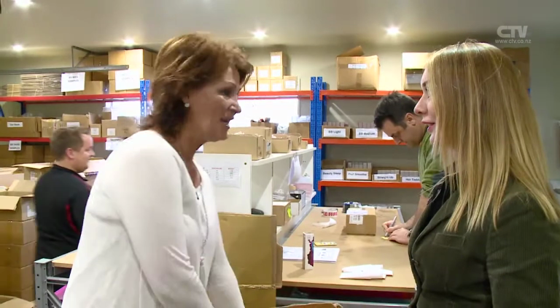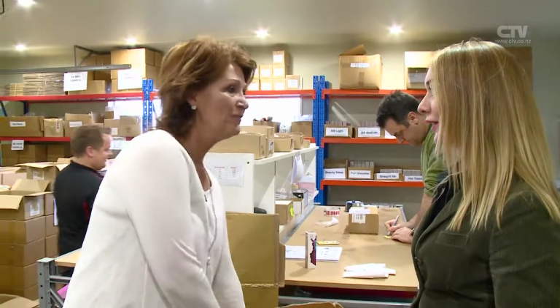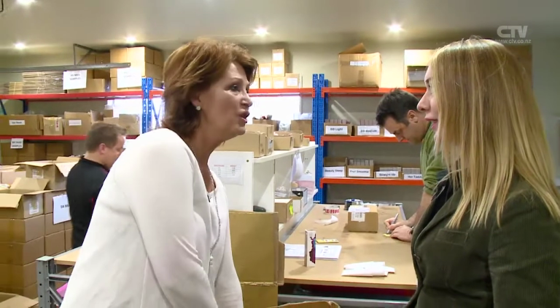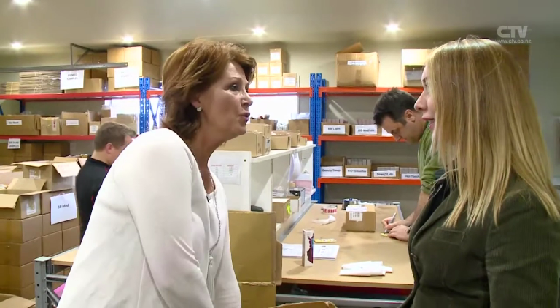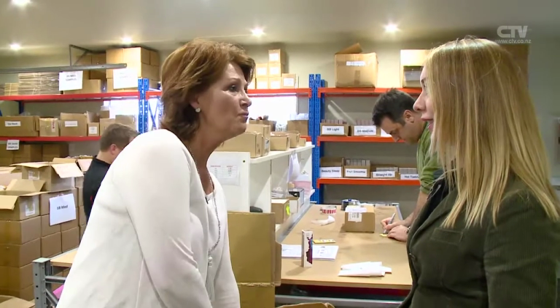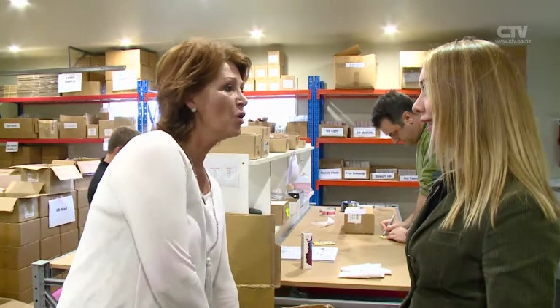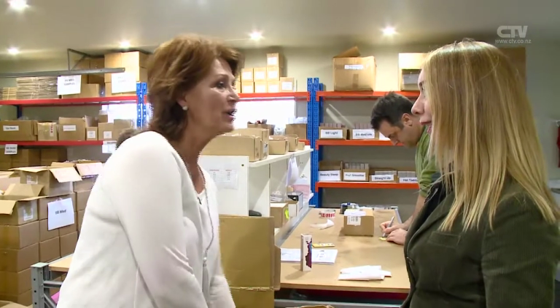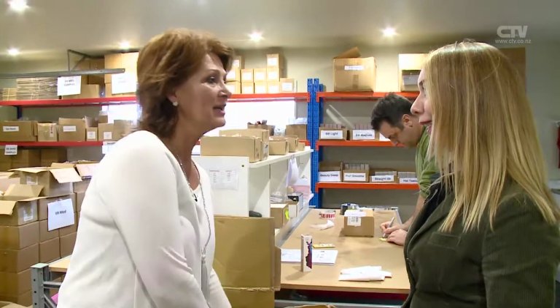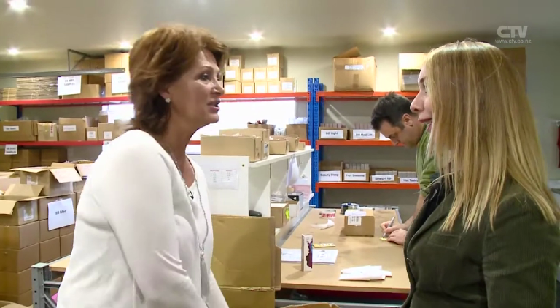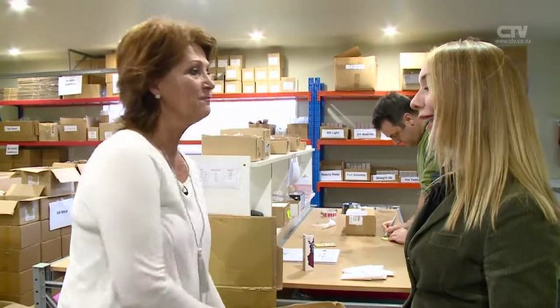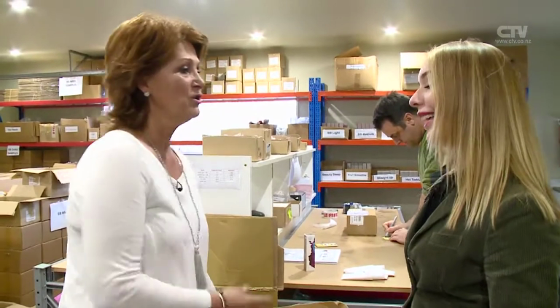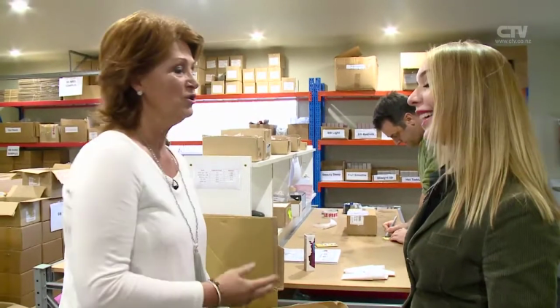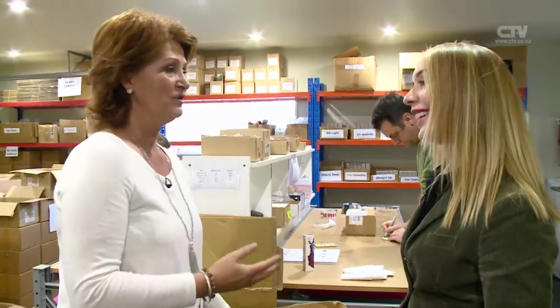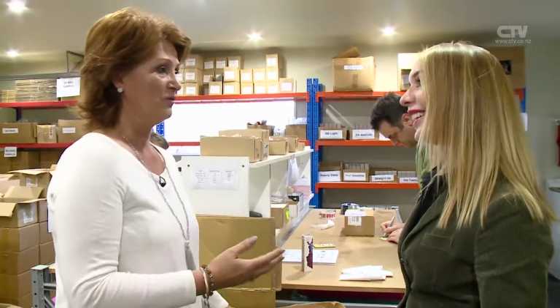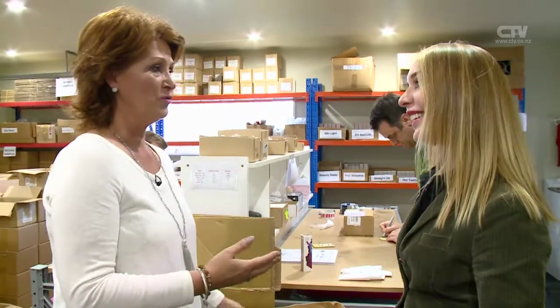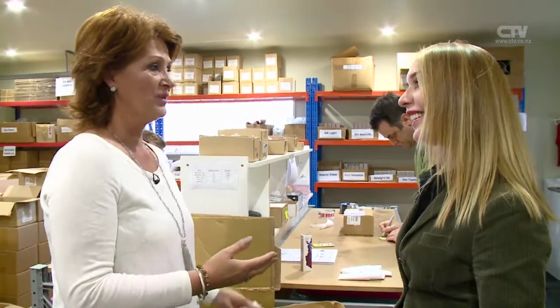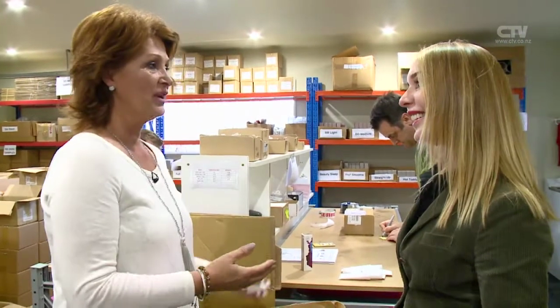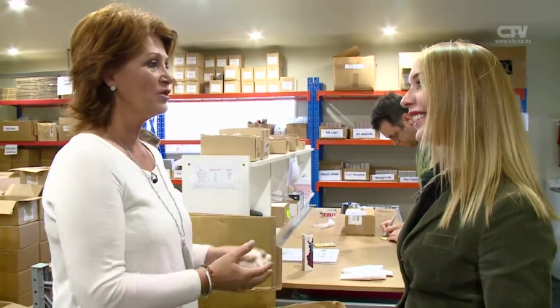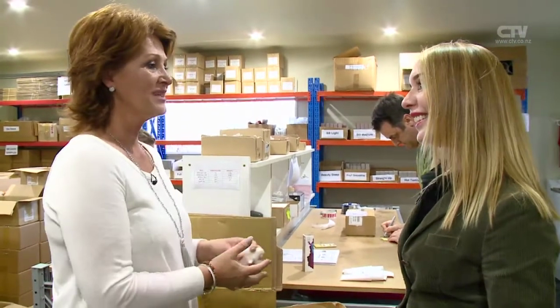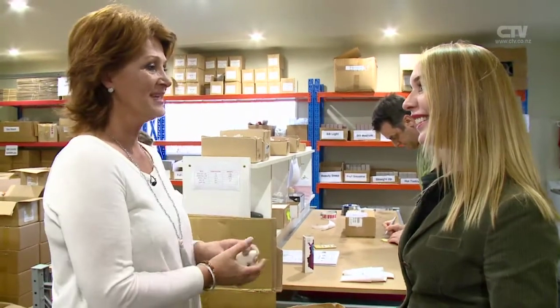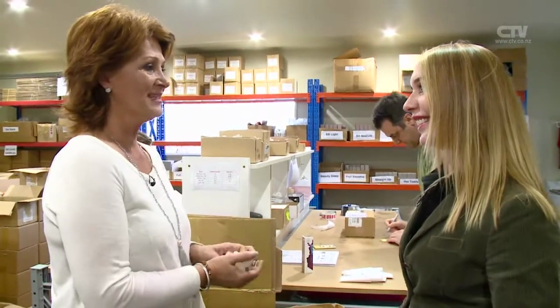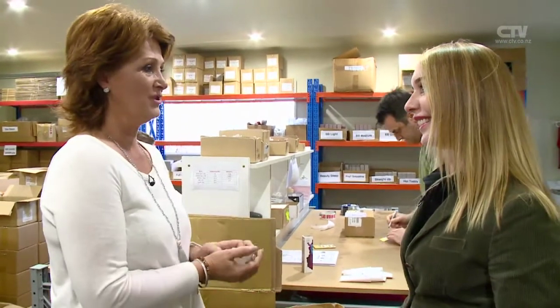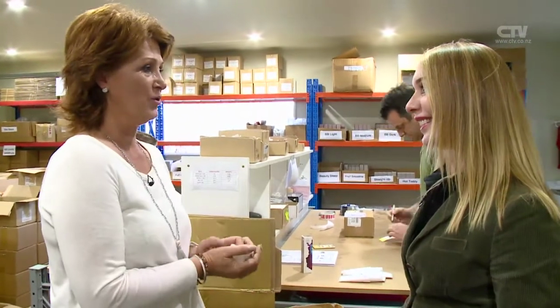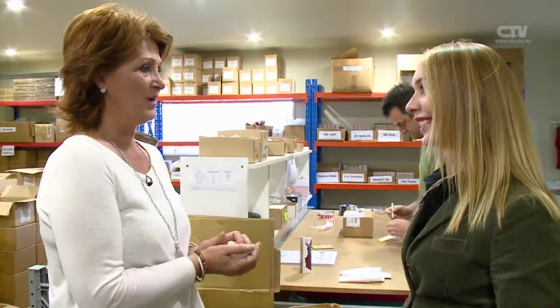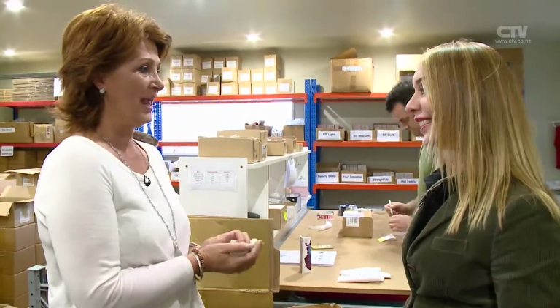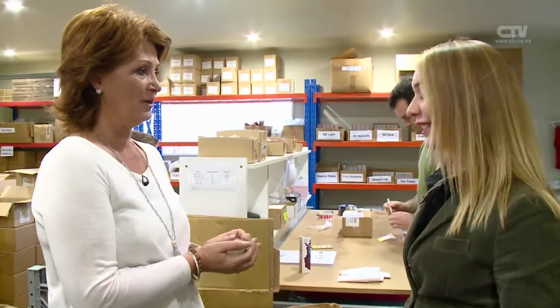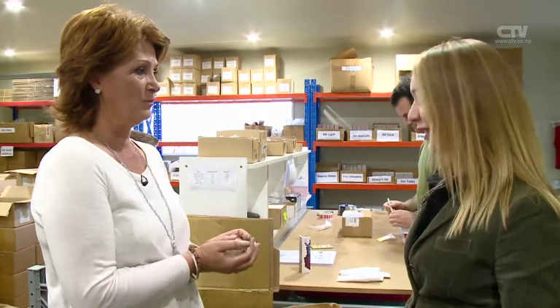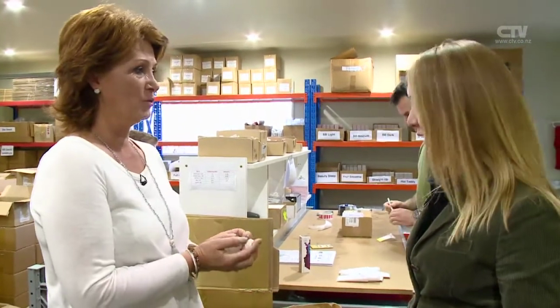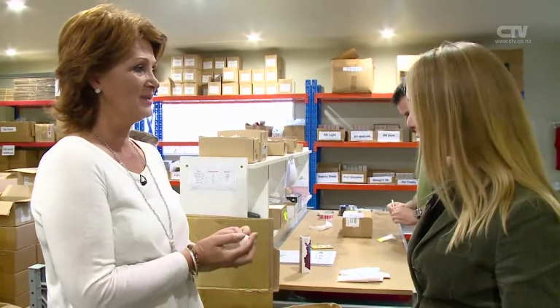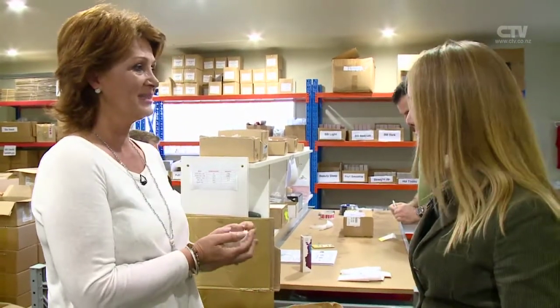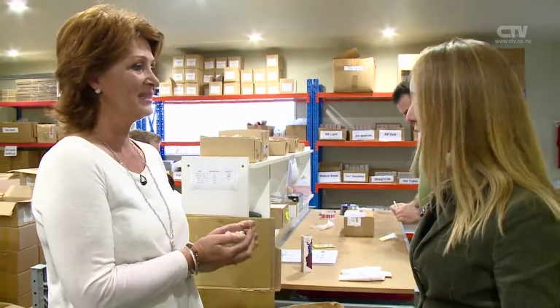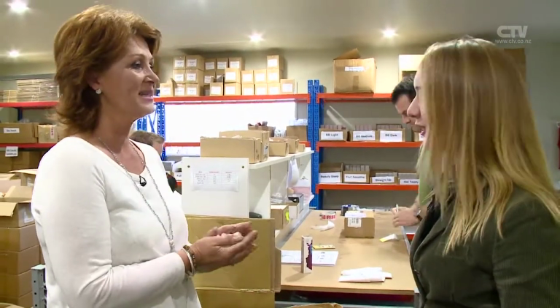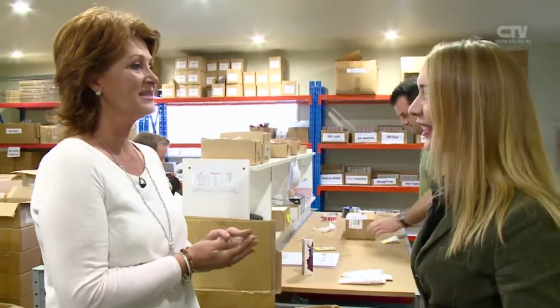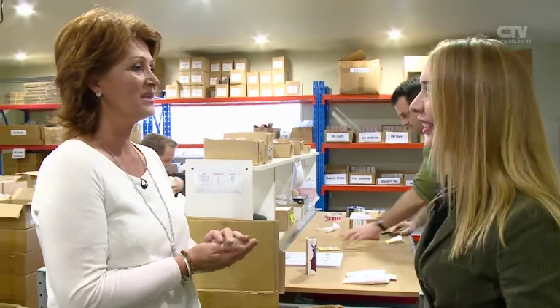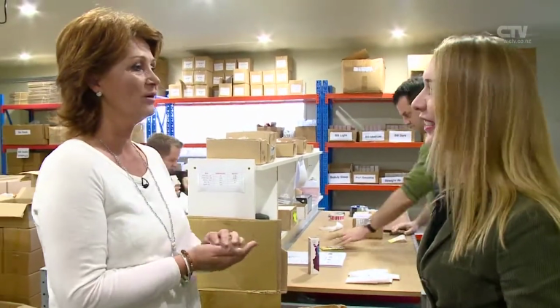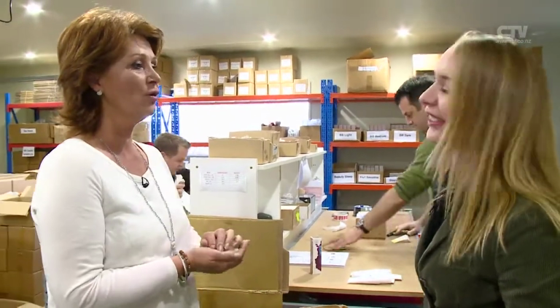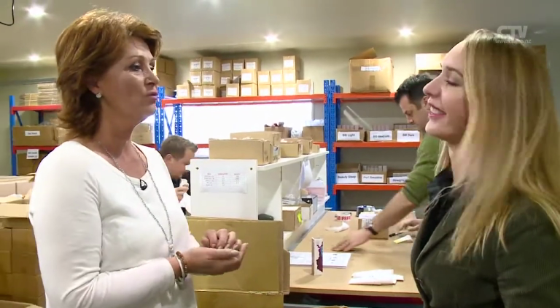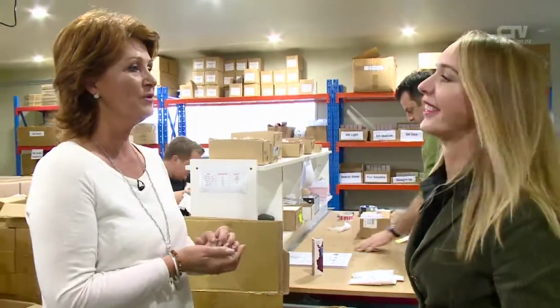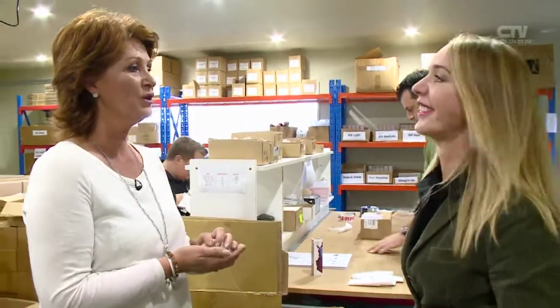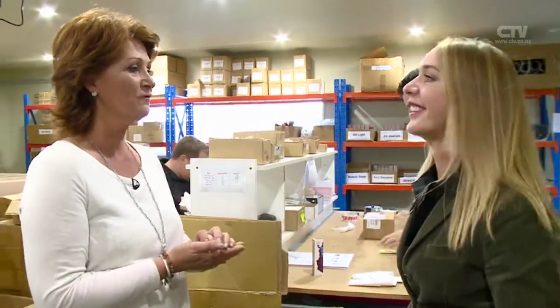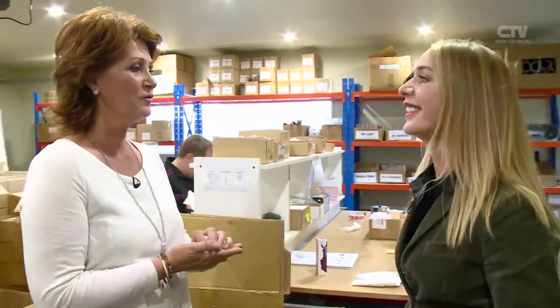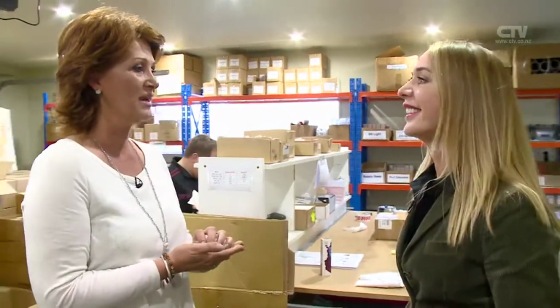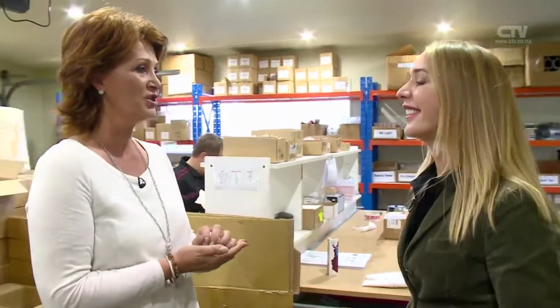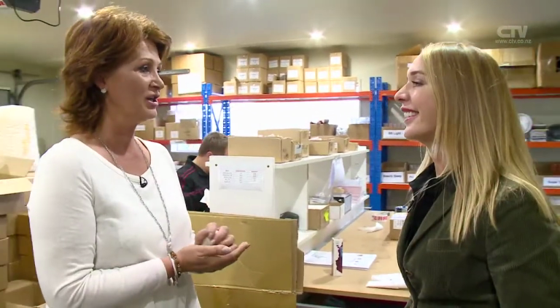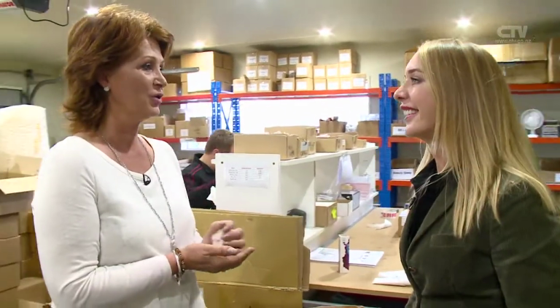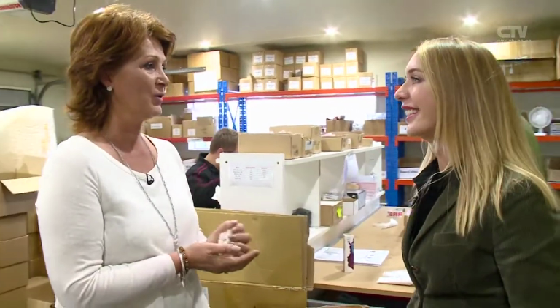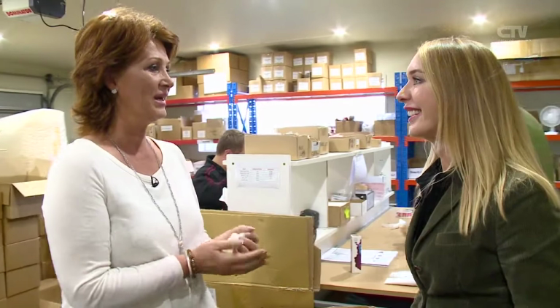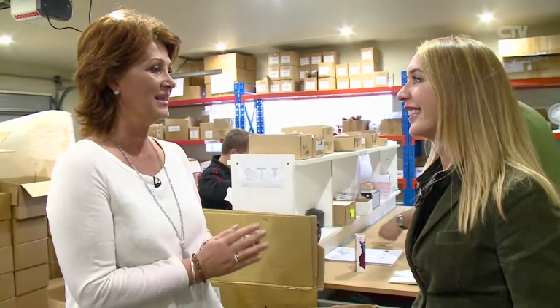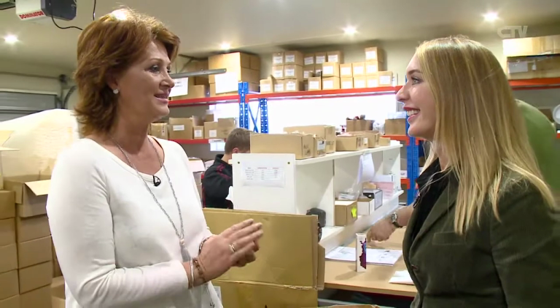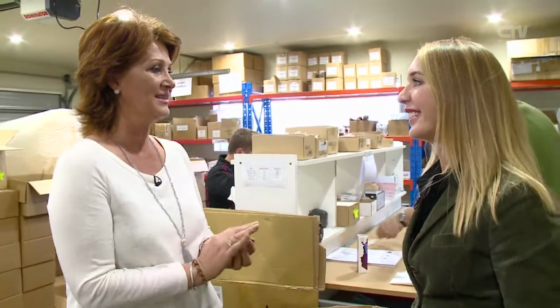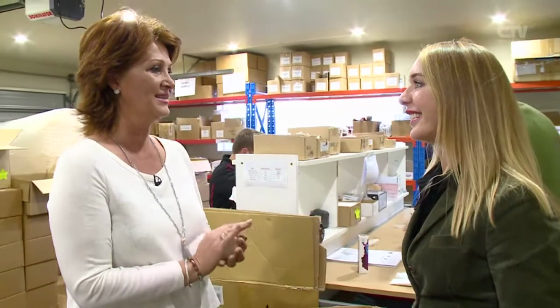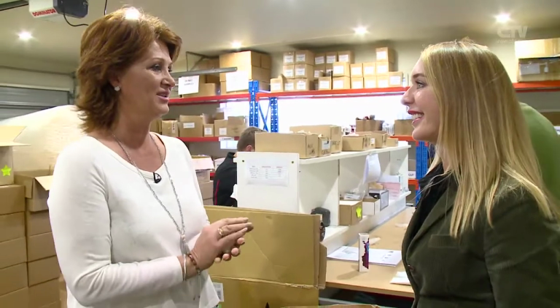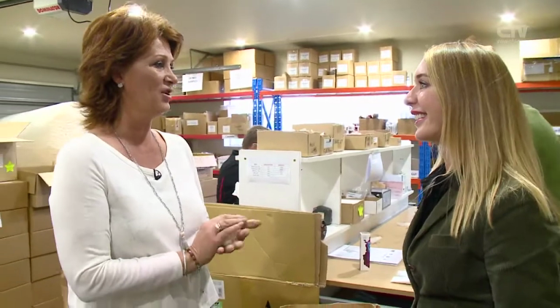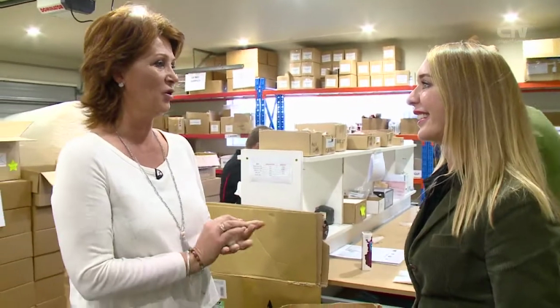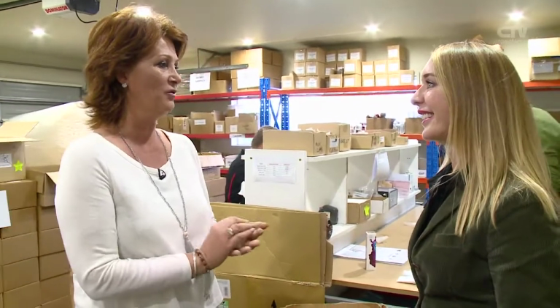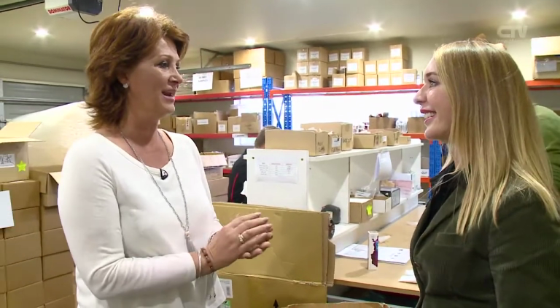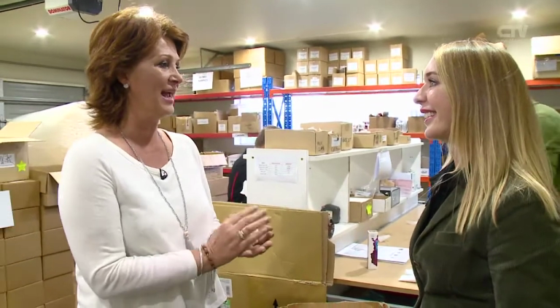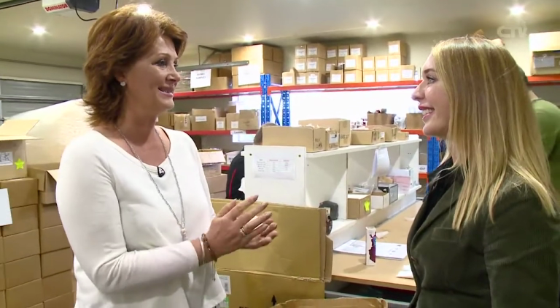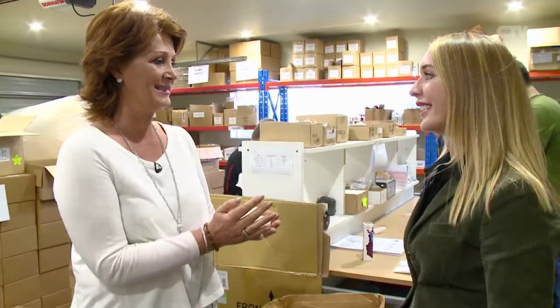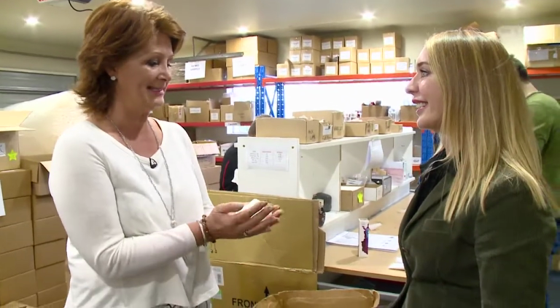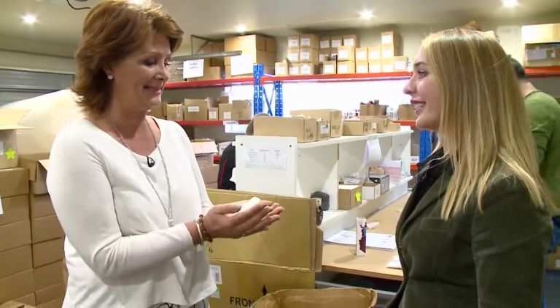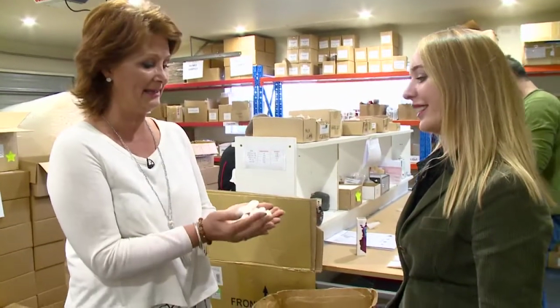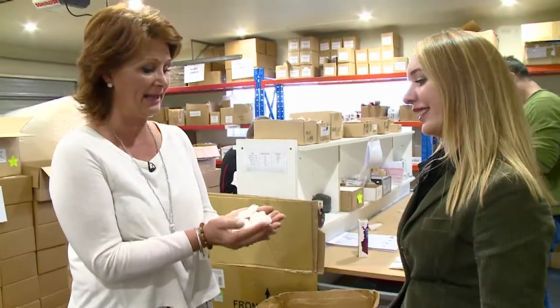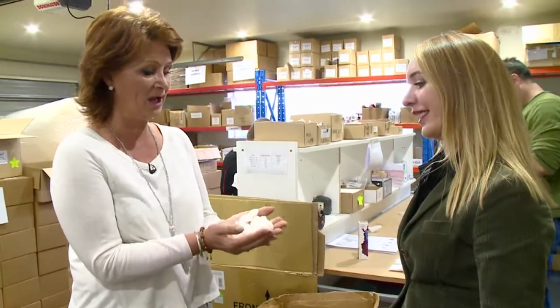Now Steph, your products are beautiful. They're not tested on animals — all beautiful natural ingredients. There's no nasties in there.